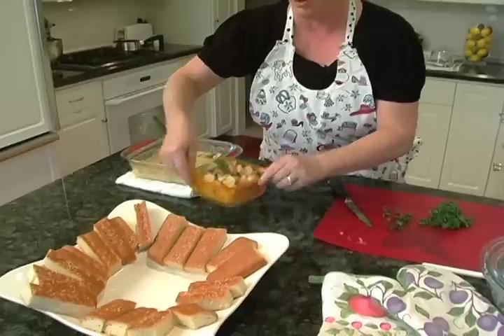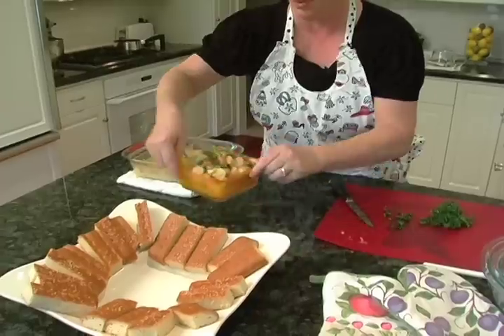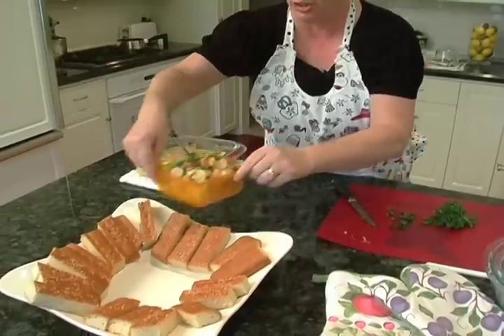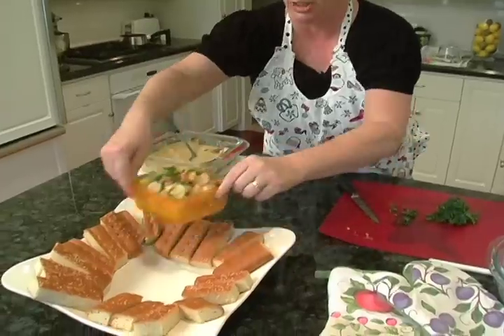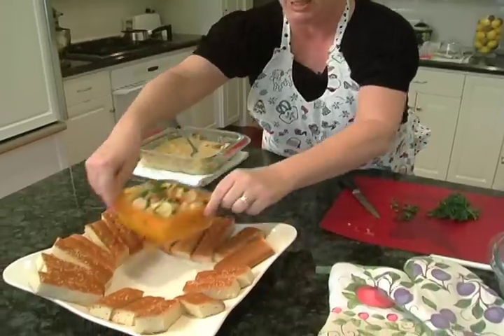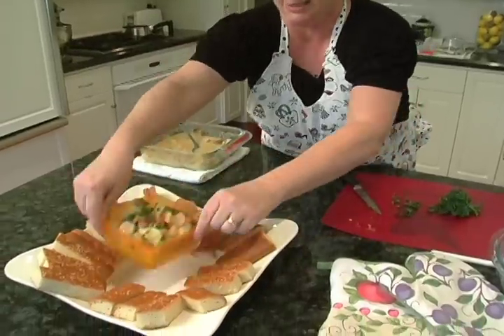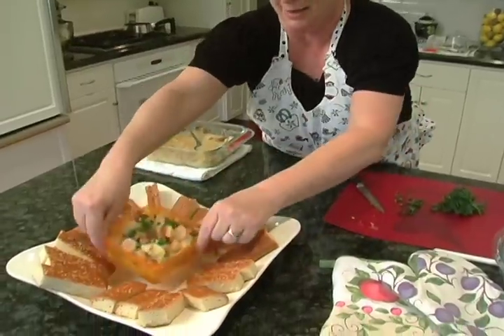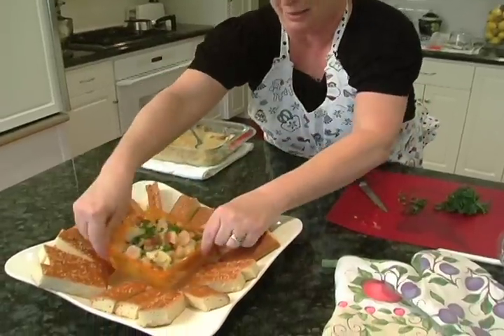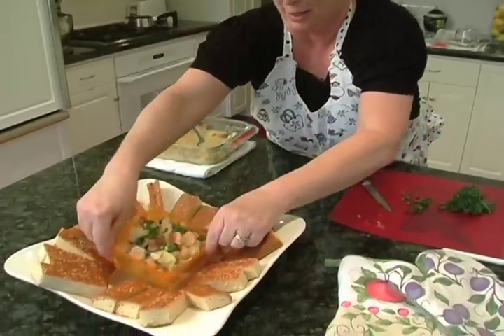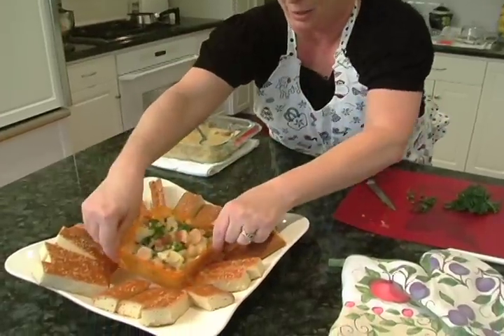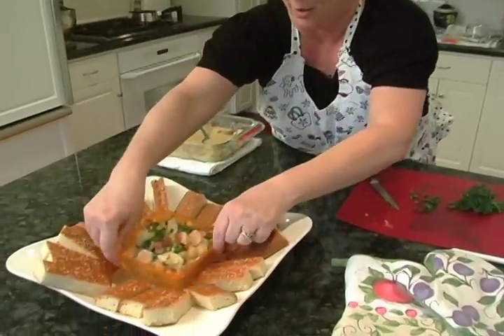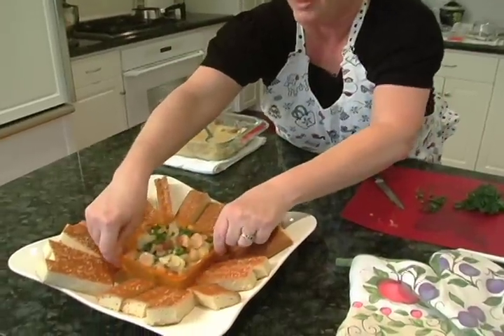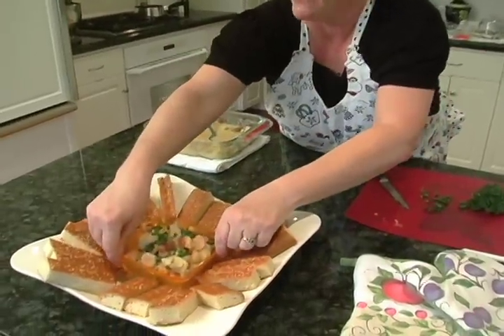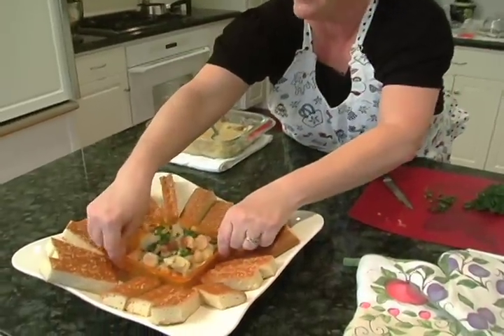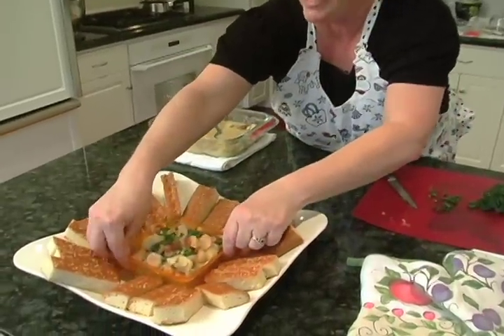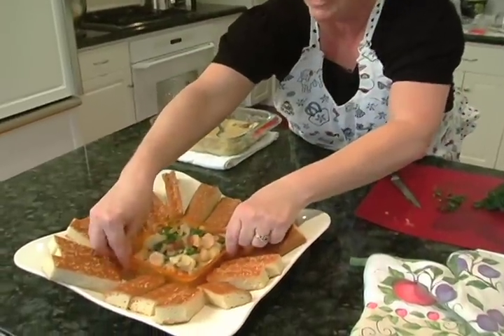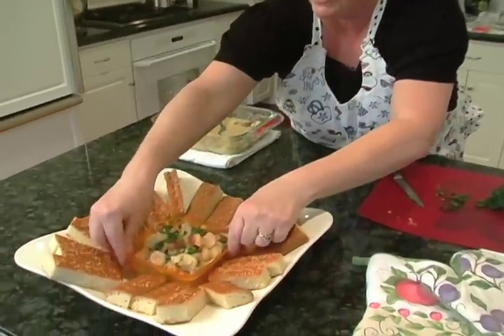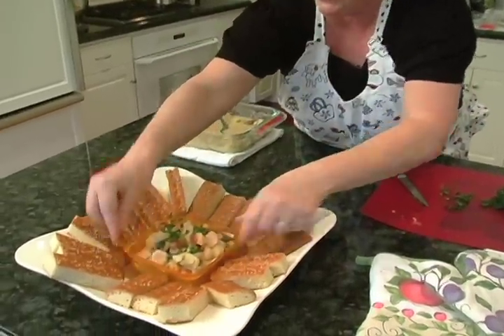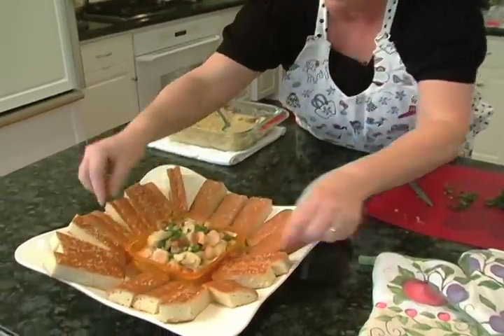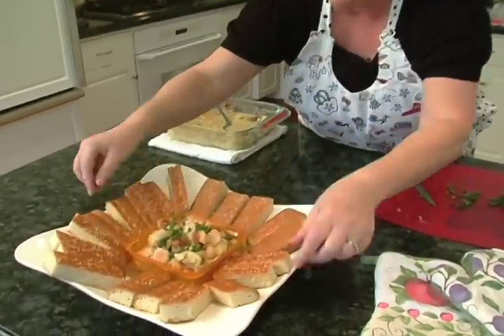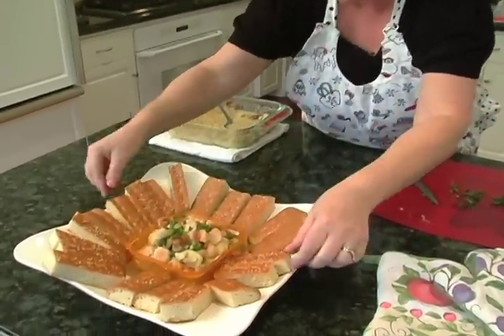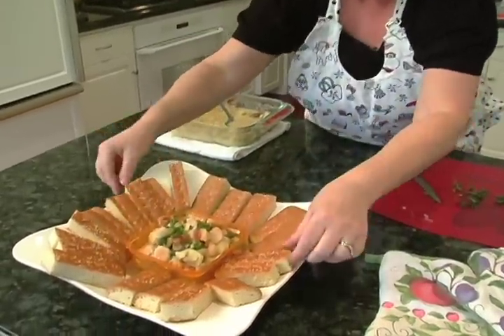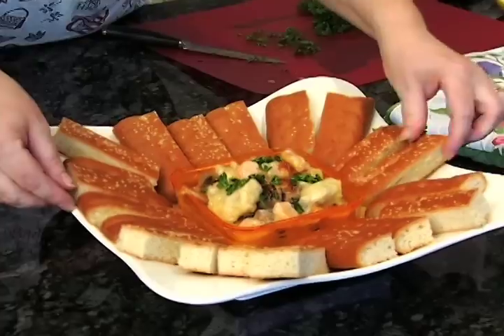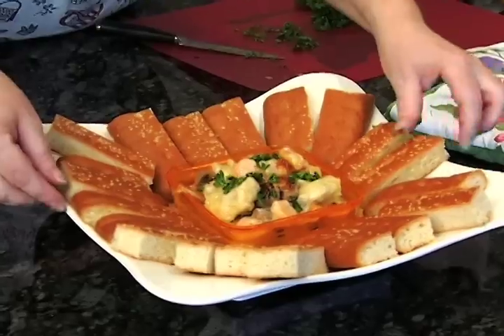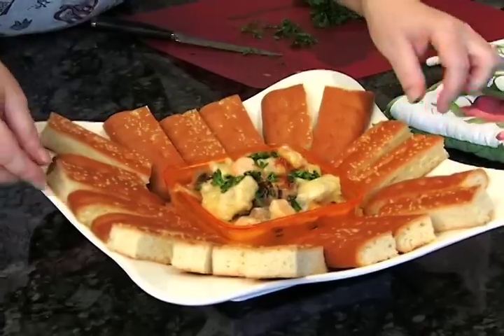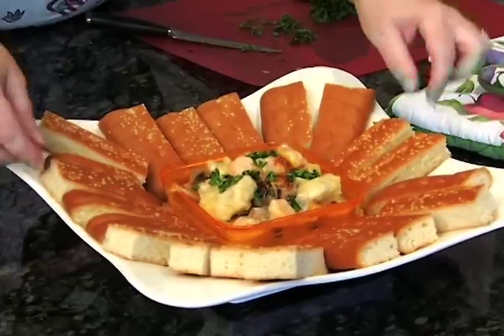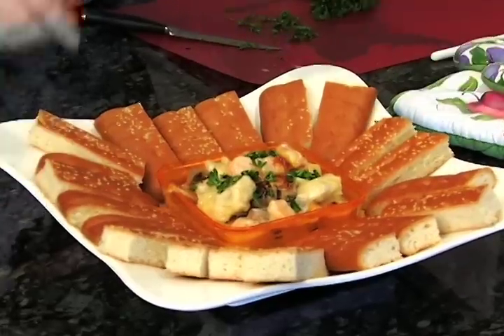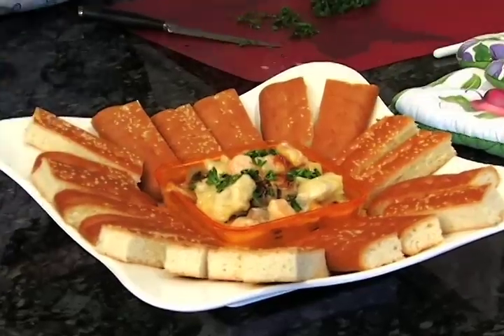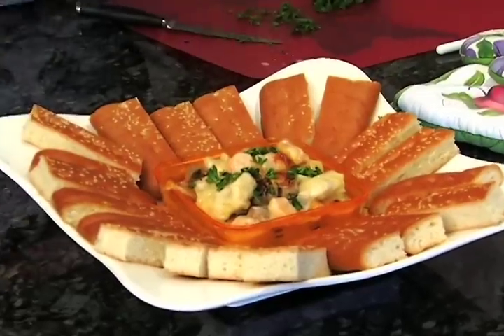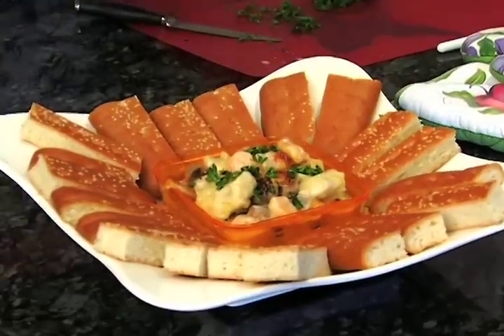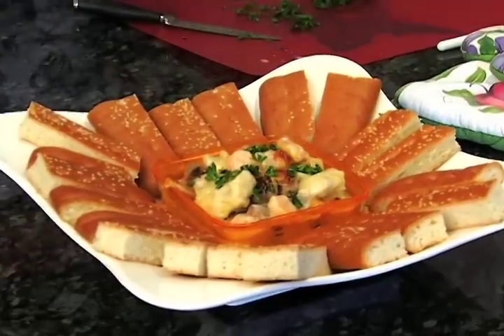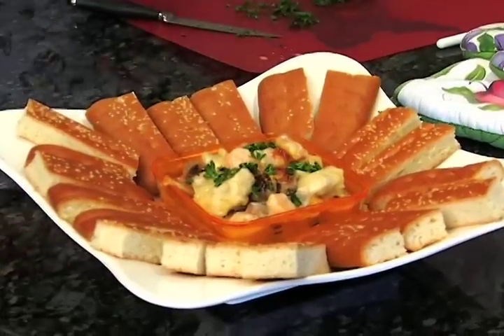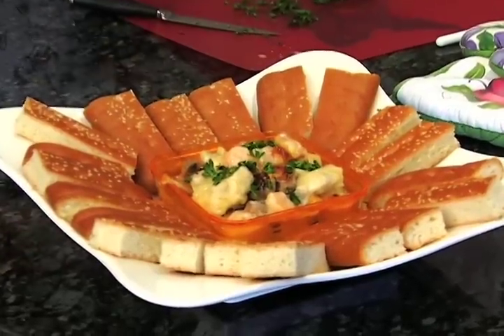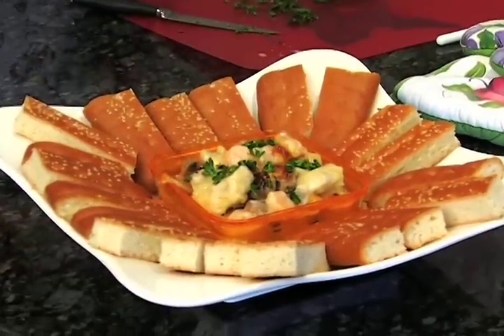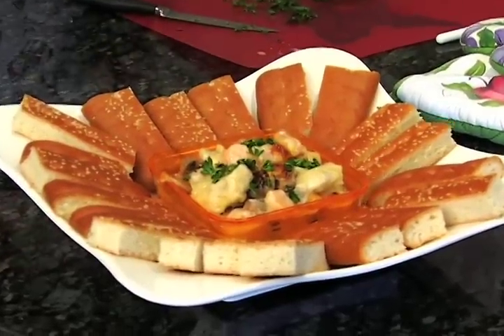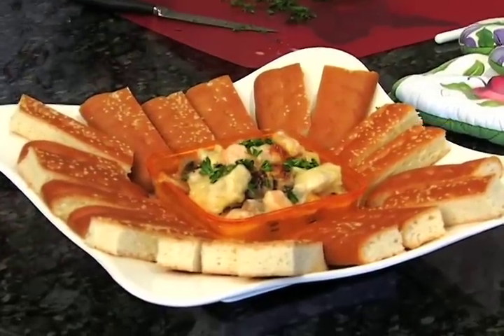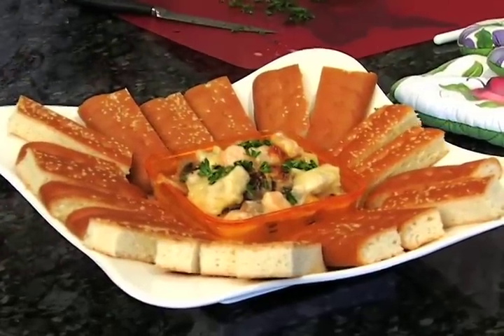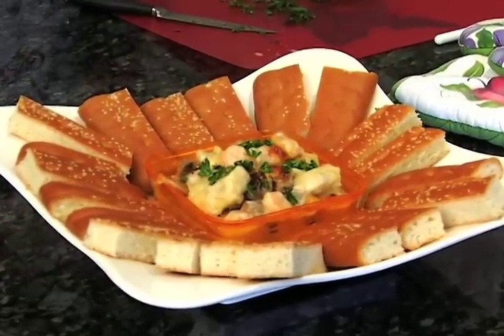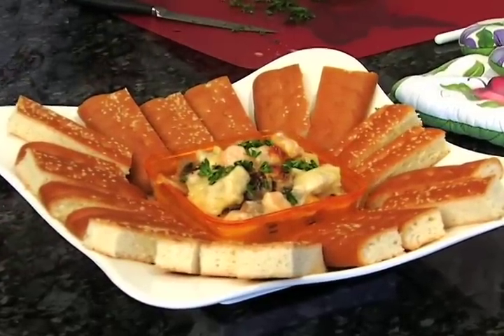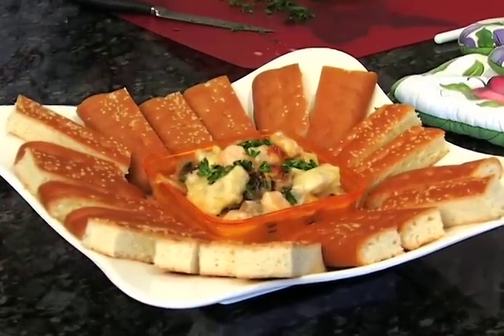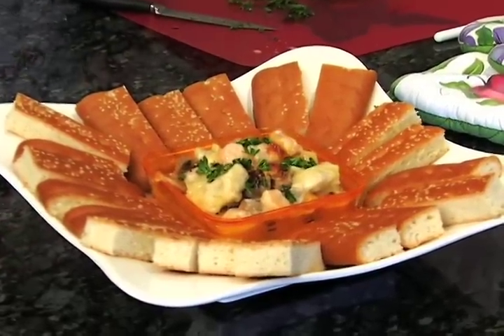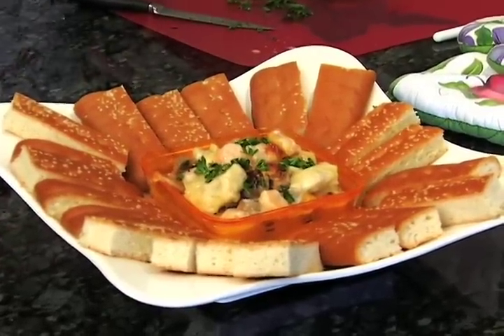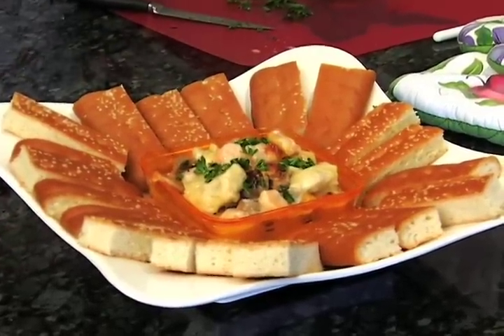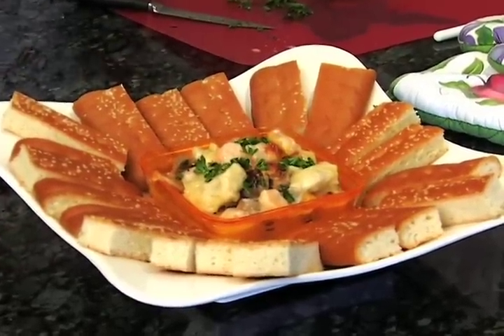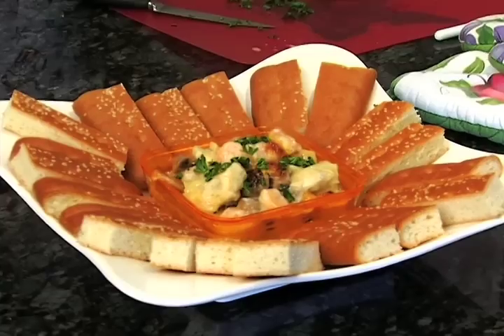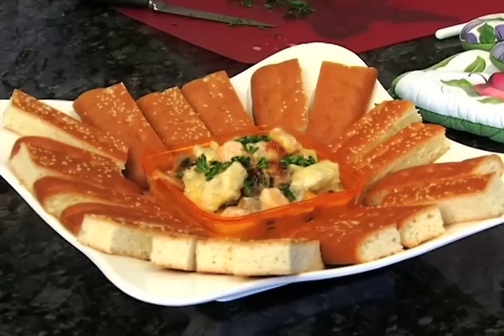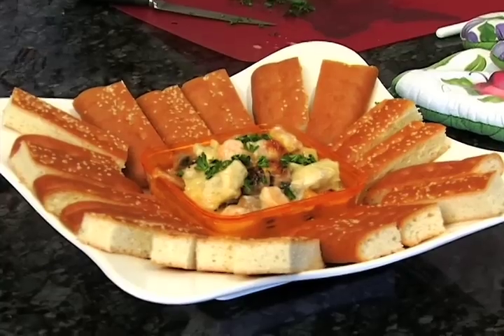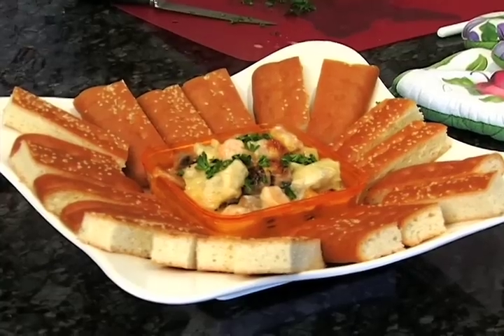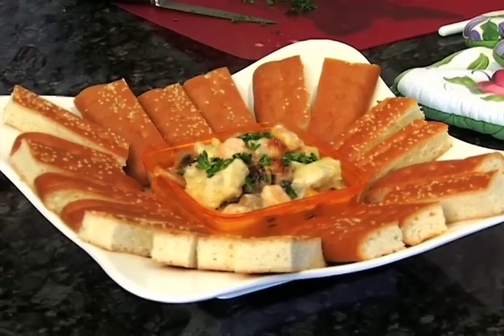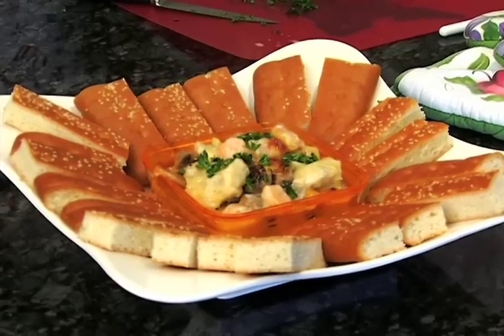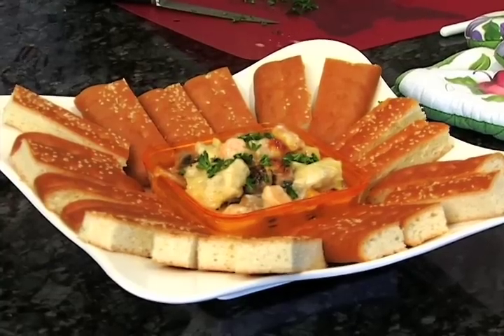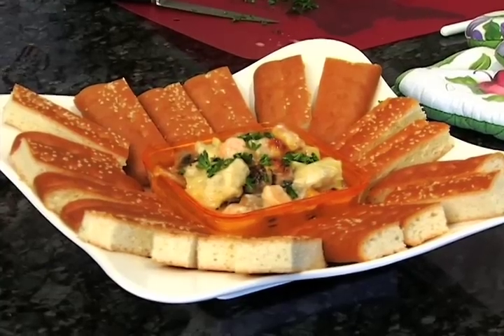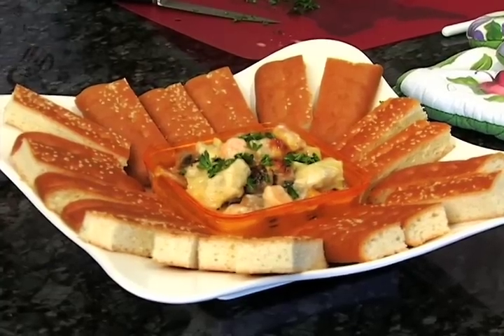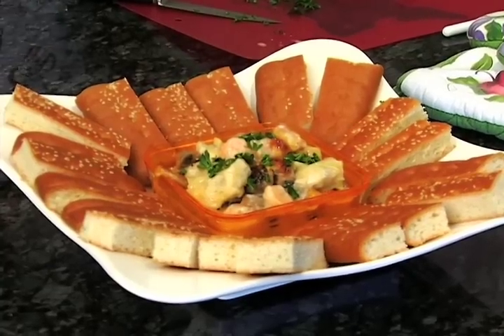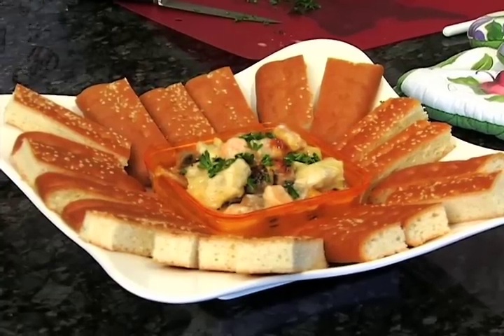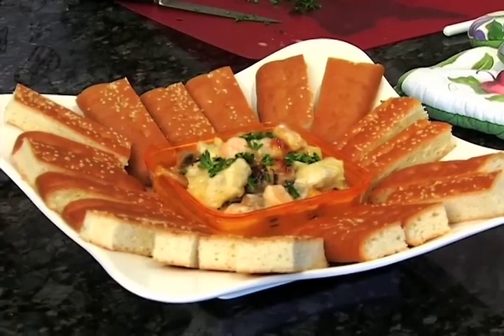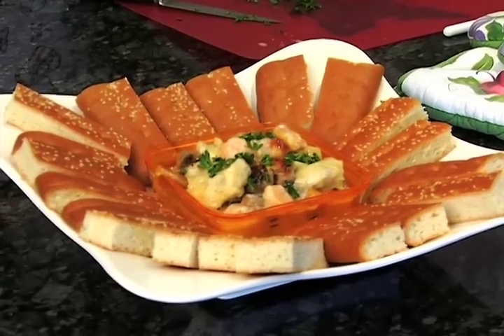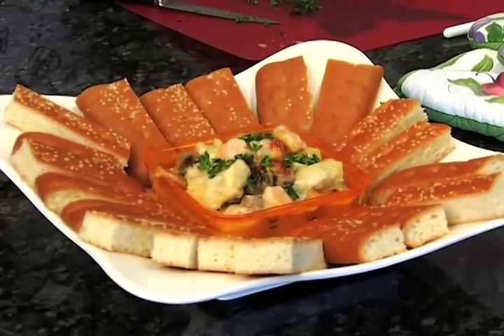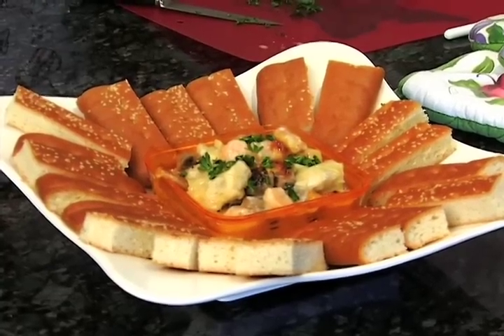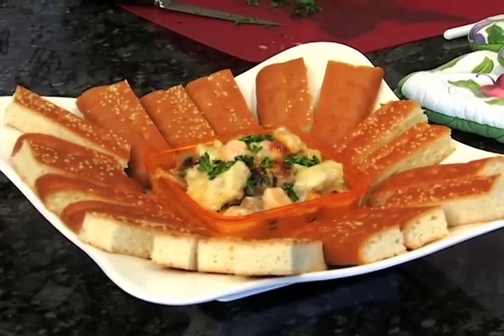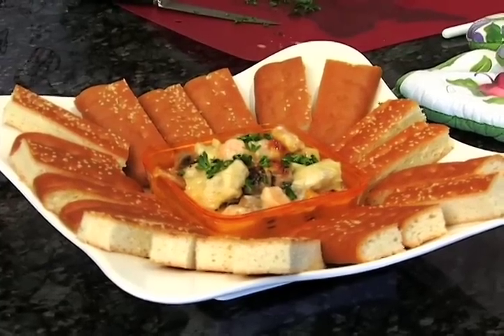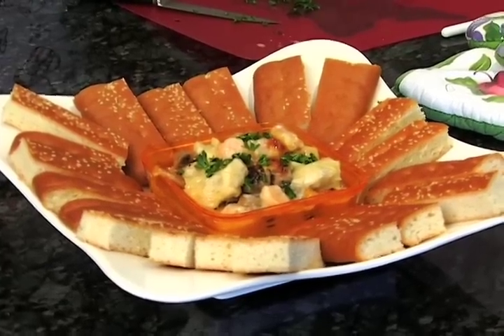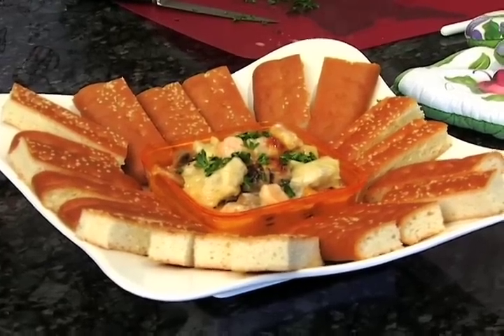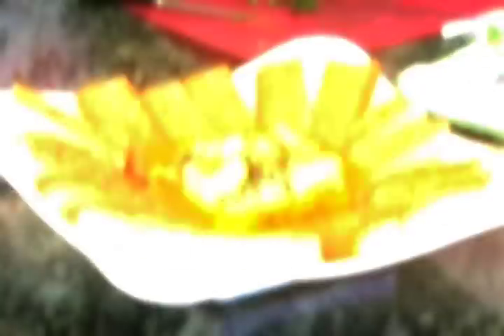I think it's the perfect taste of home. I'm Angel Shannon, and I'll see you next time right here for more great food.